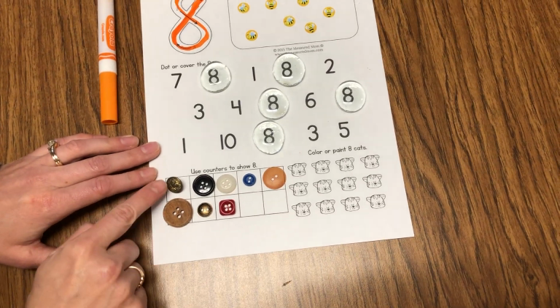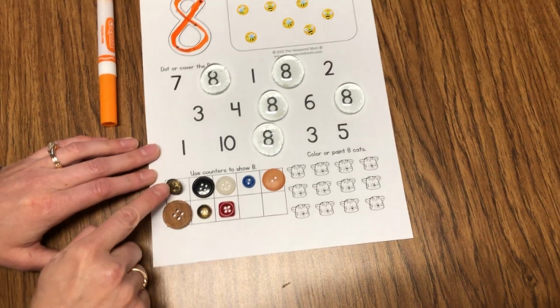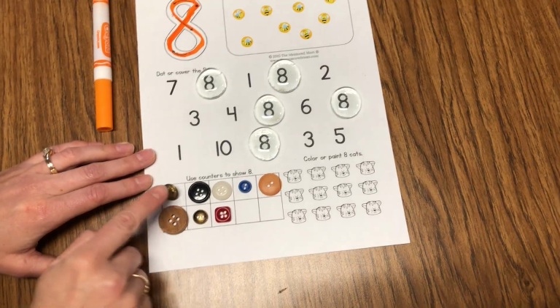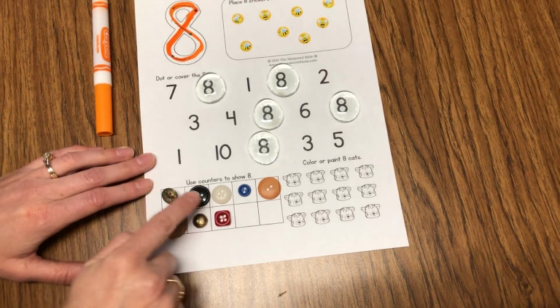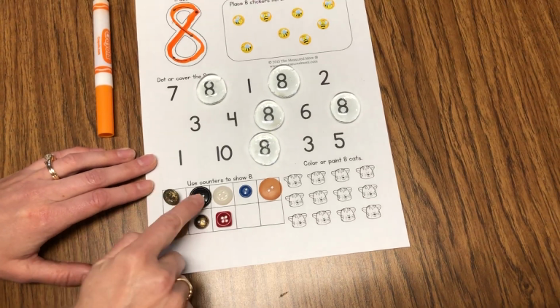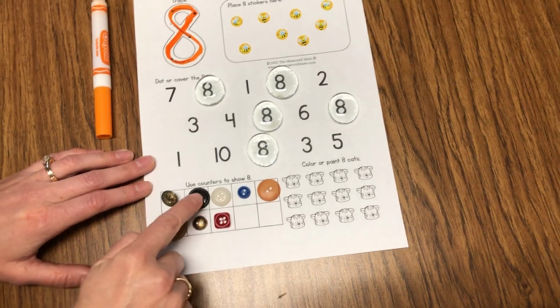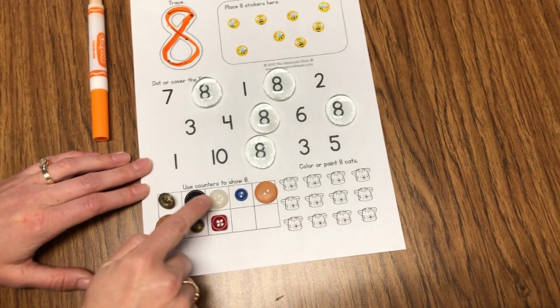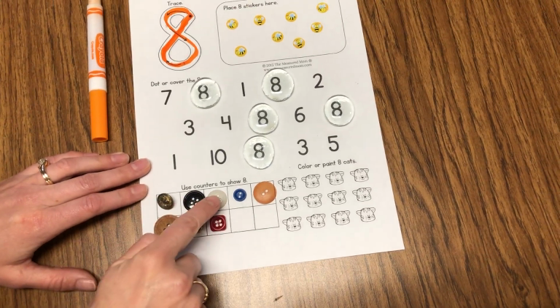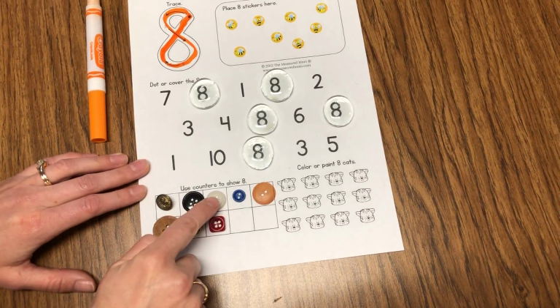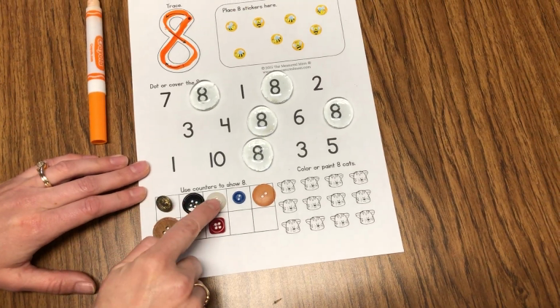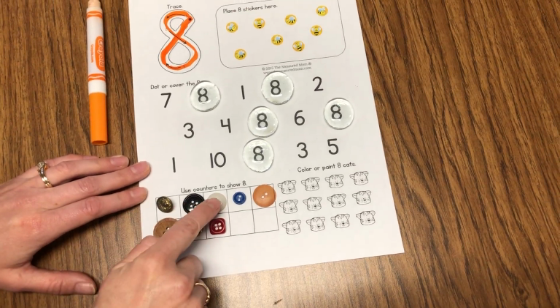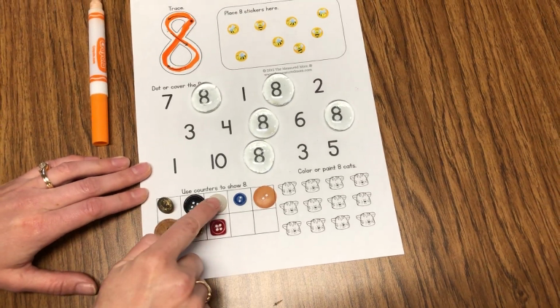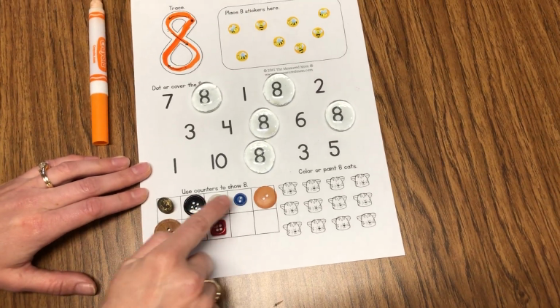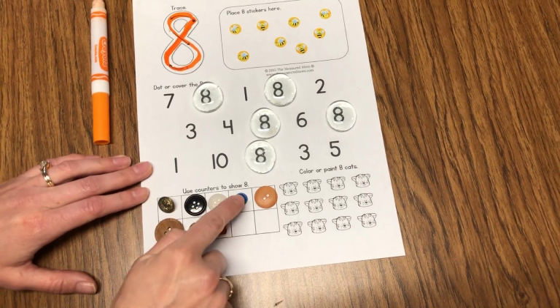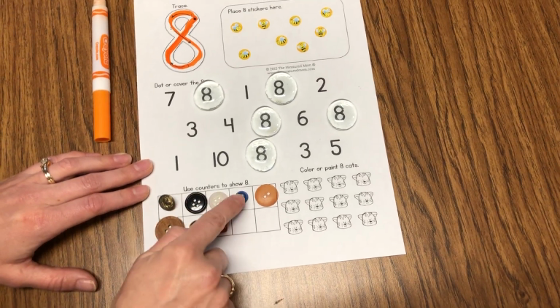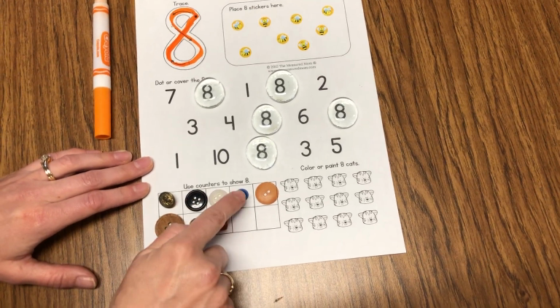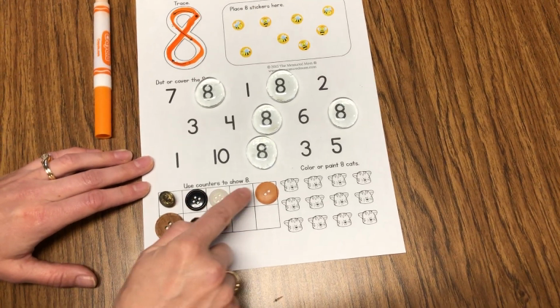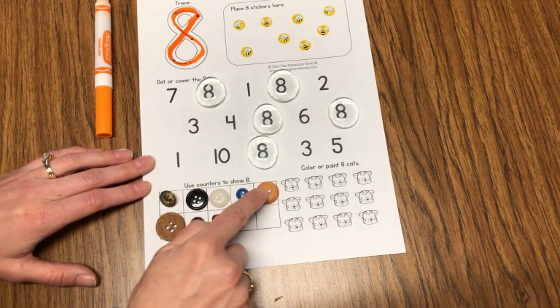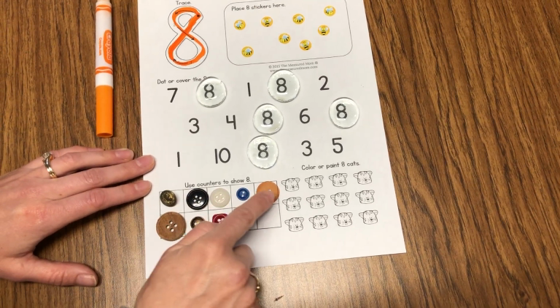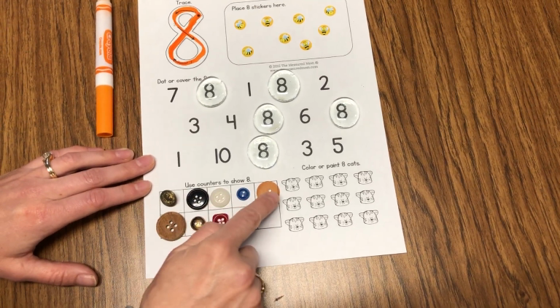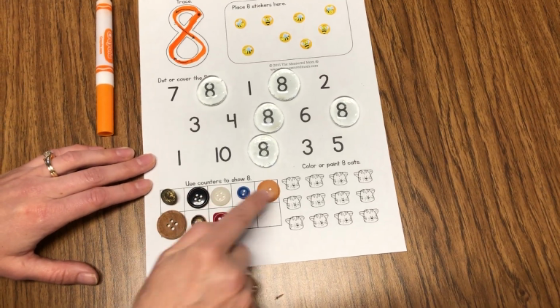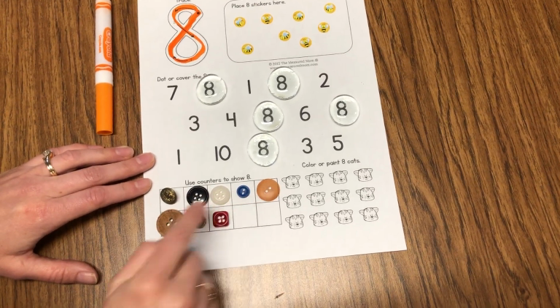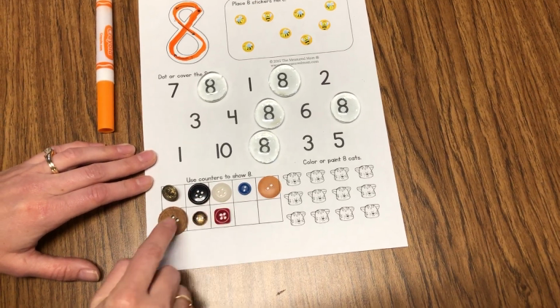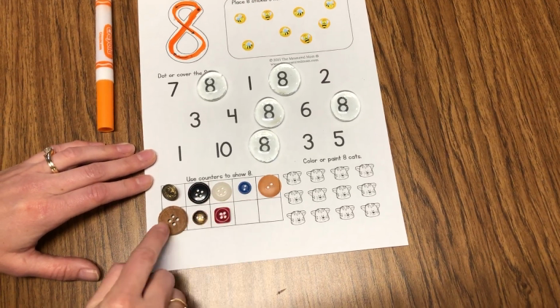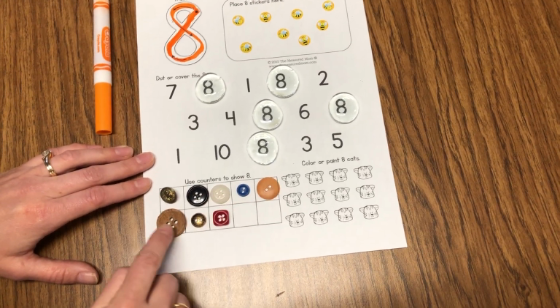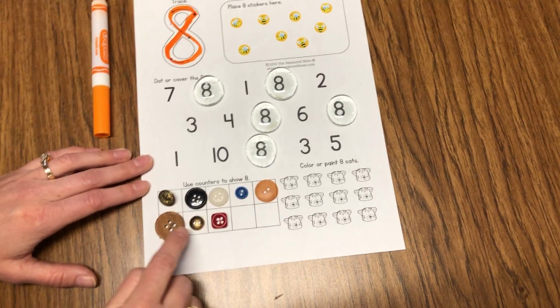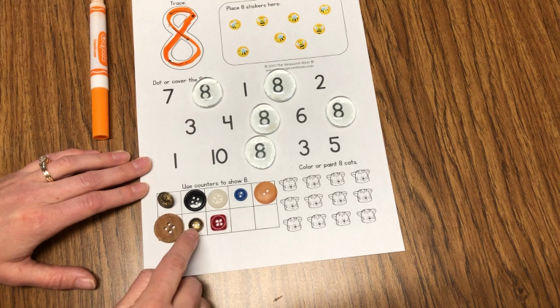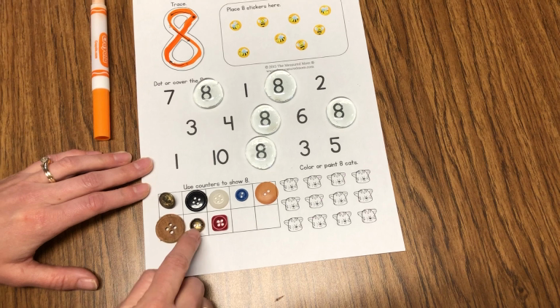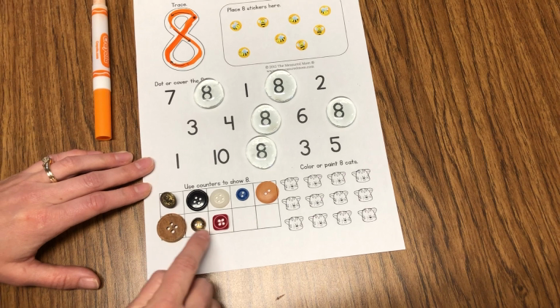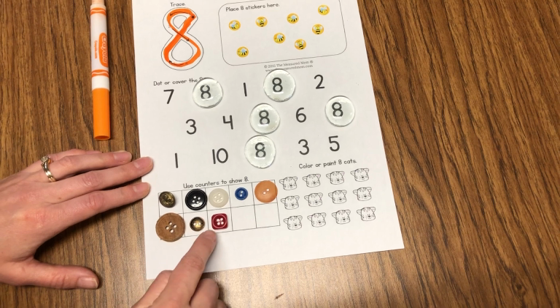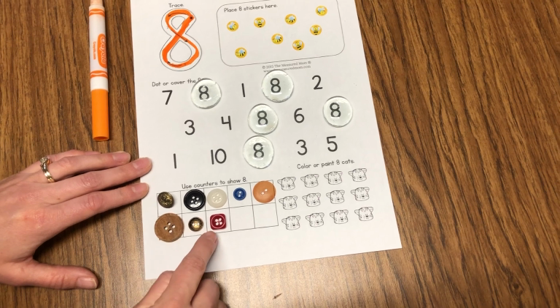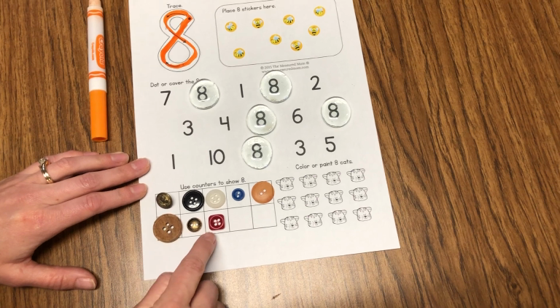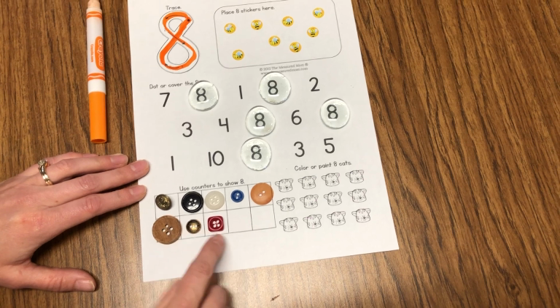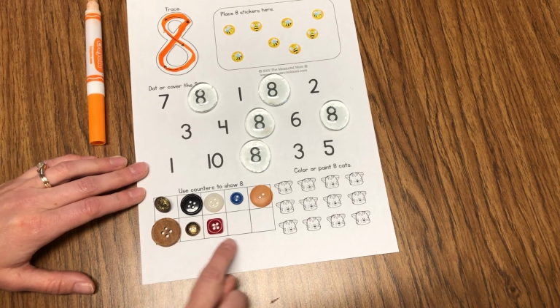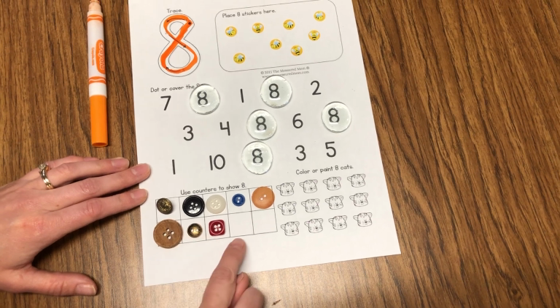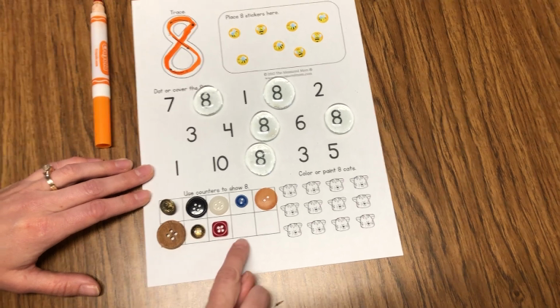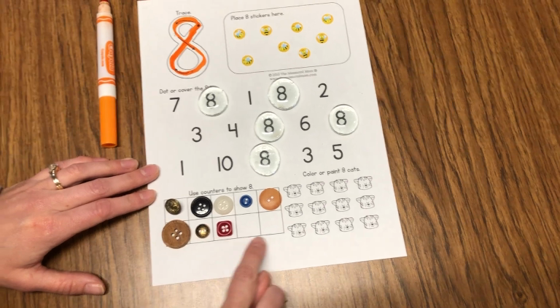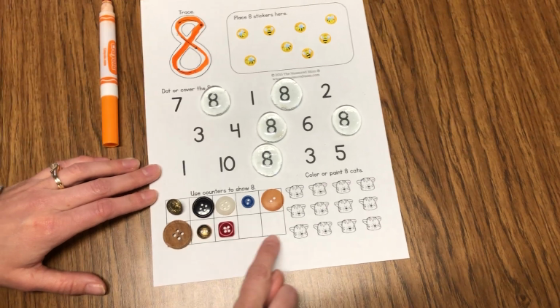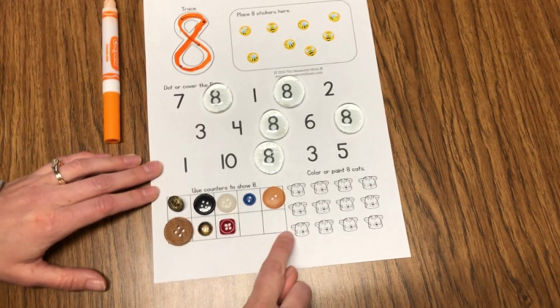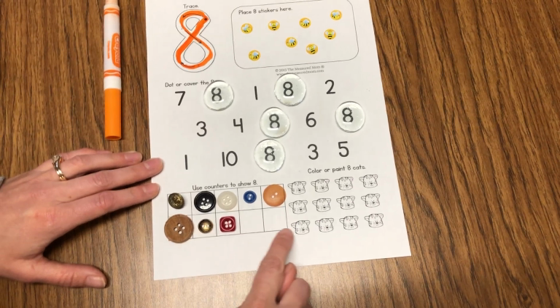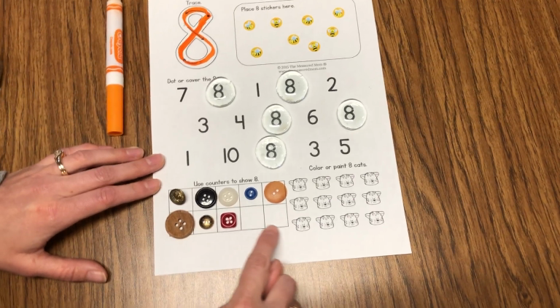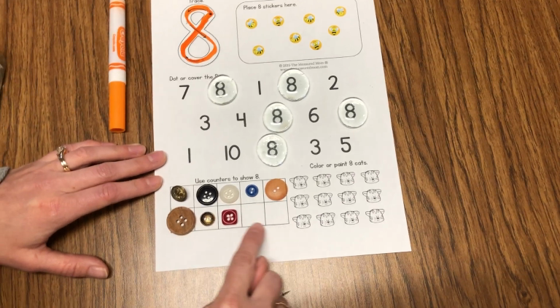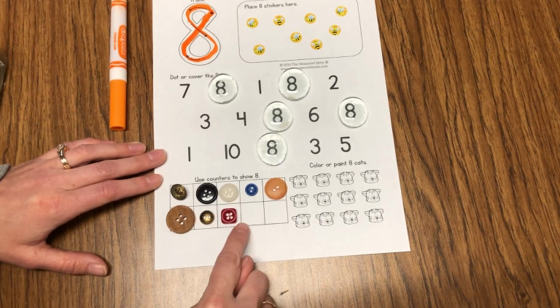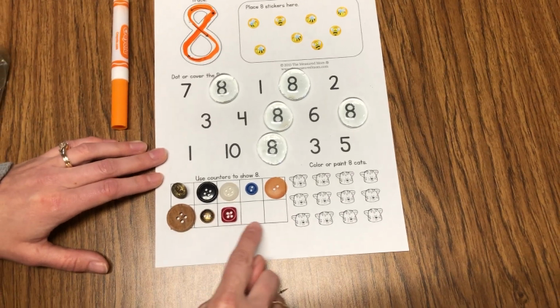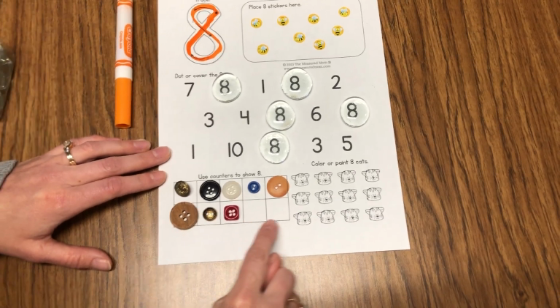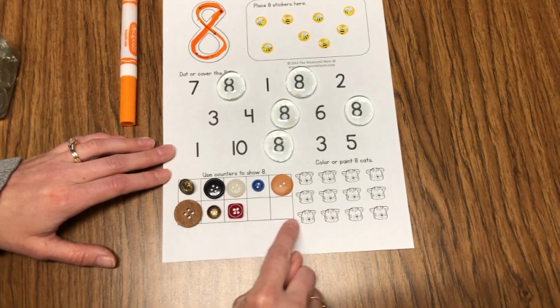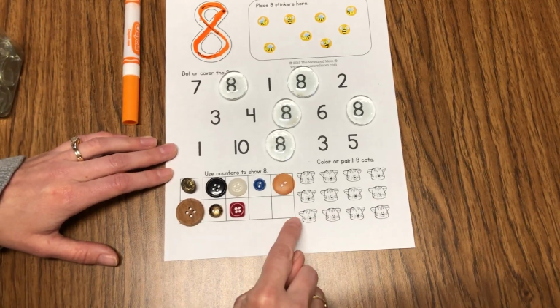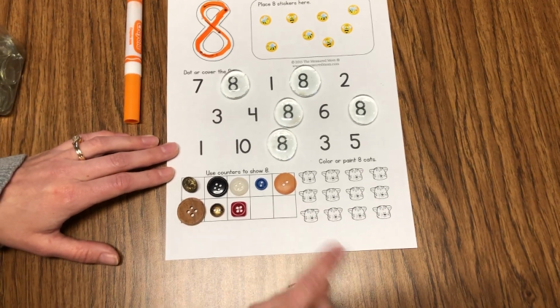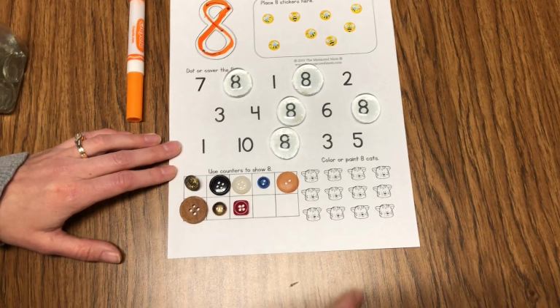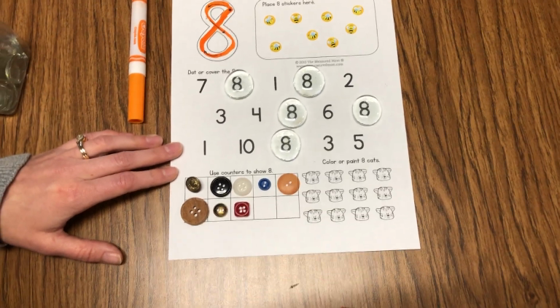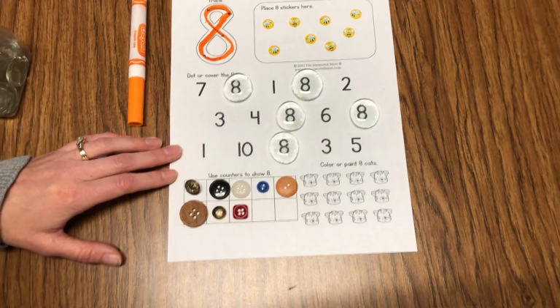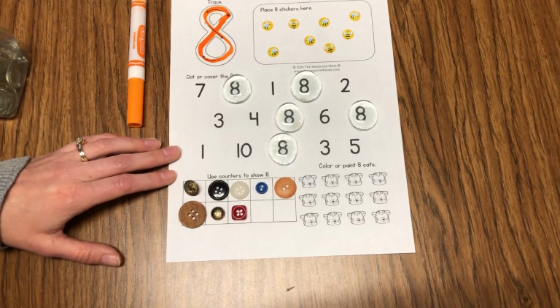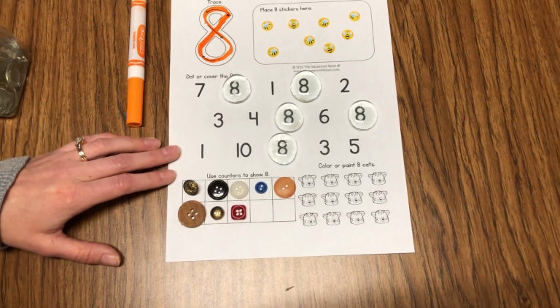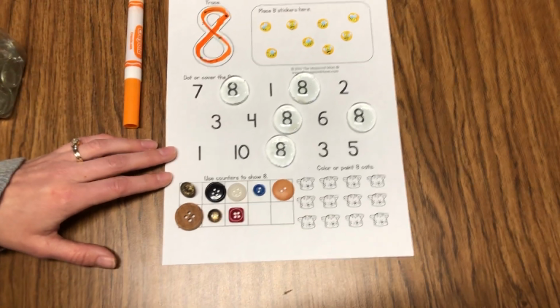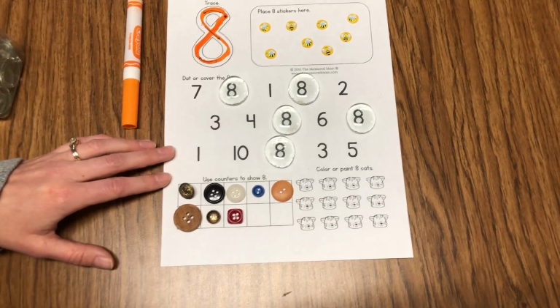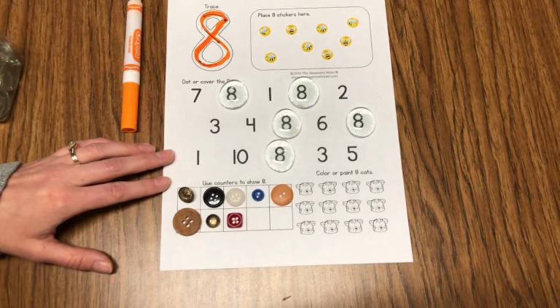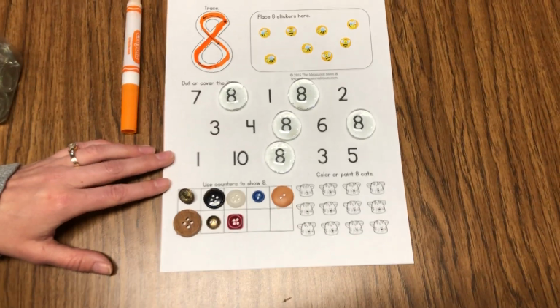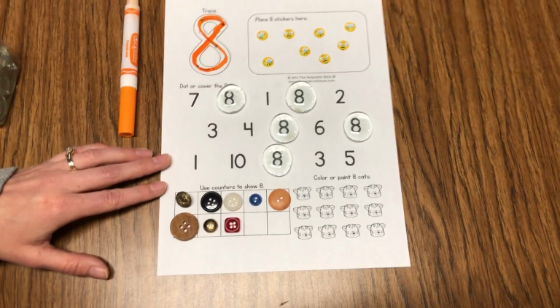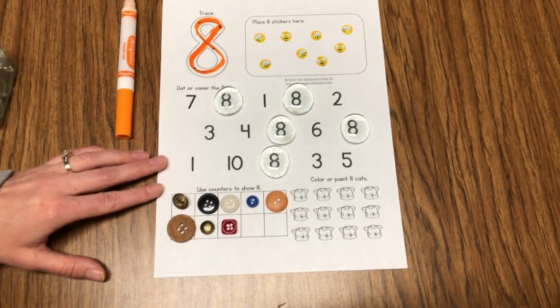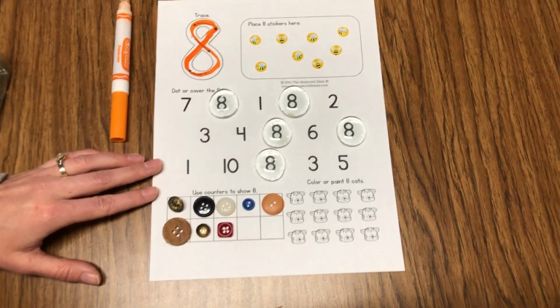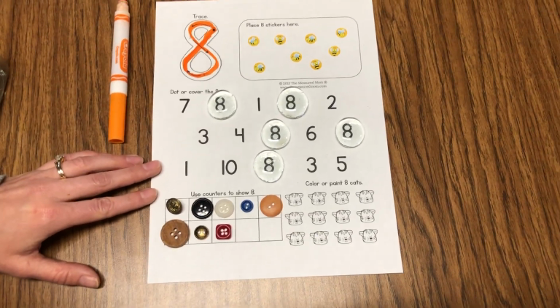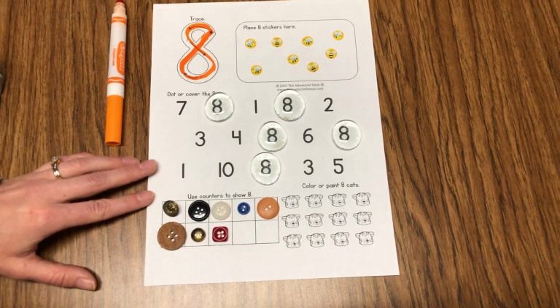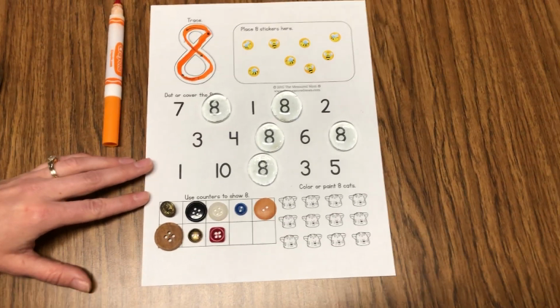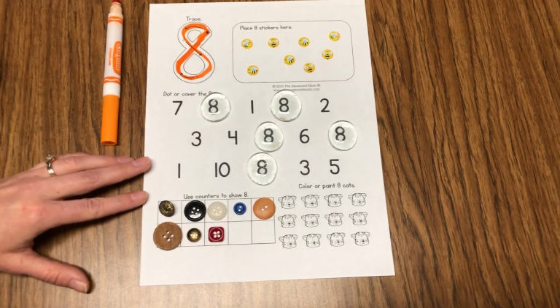One, two, three, four, five, six, seven, eight. And that means two of these boxes are going to be left blank.